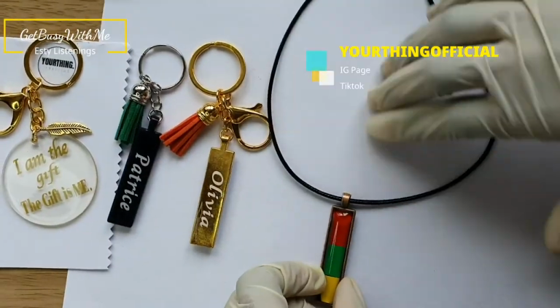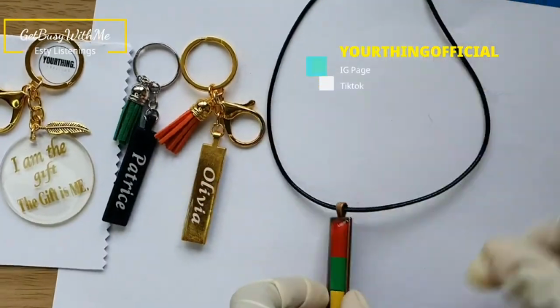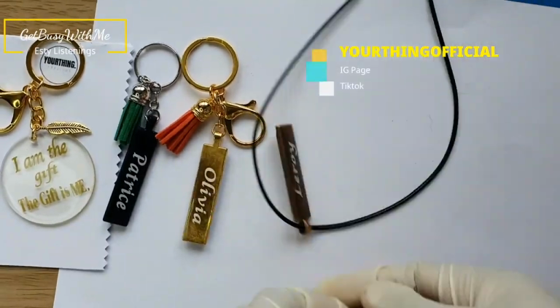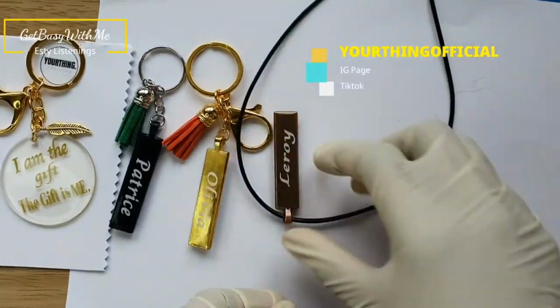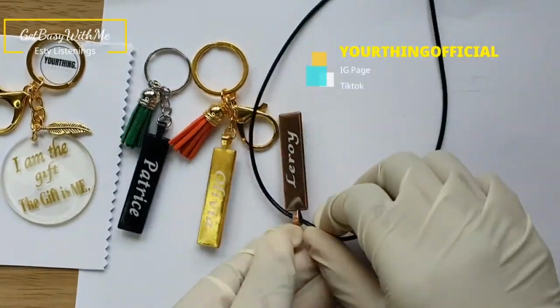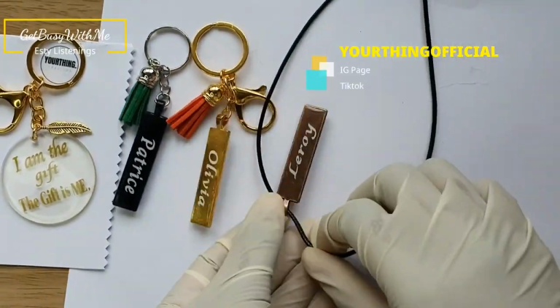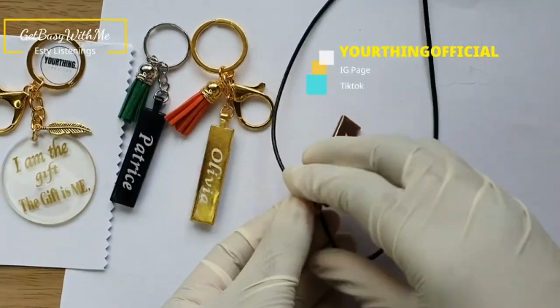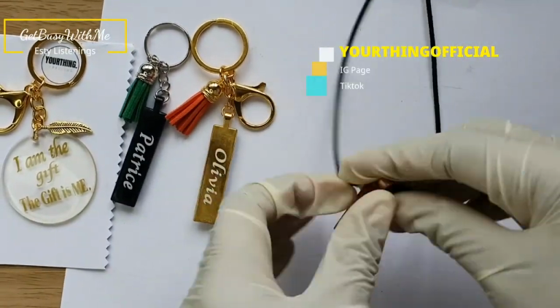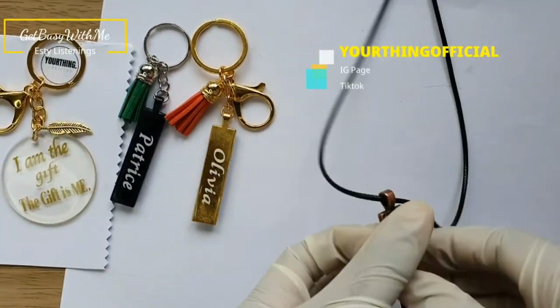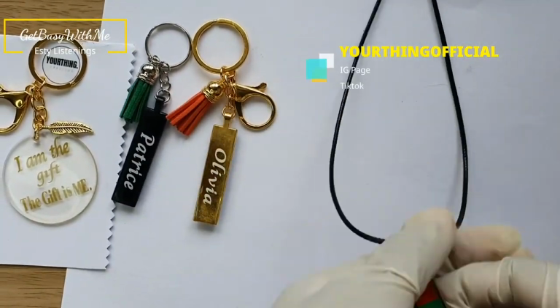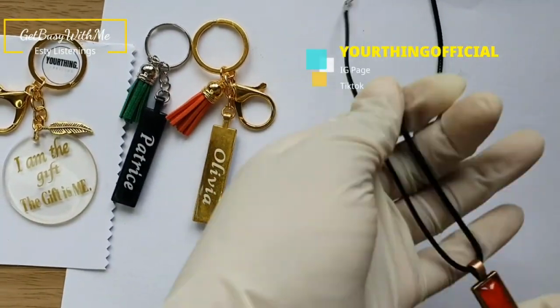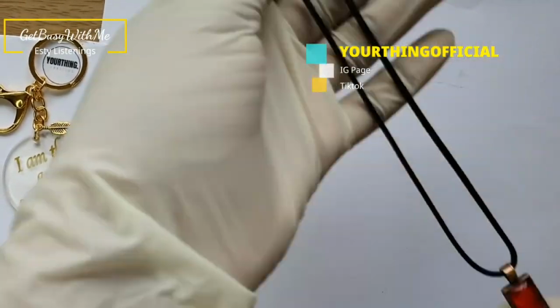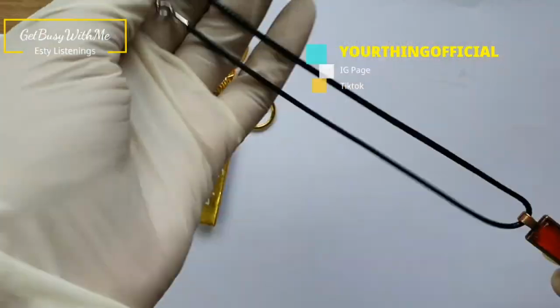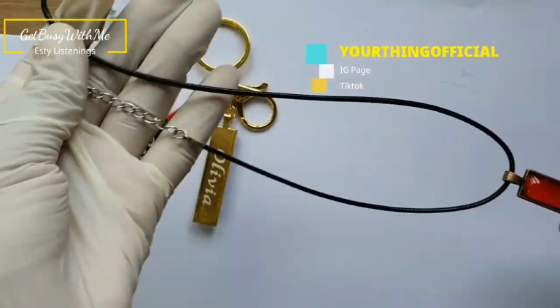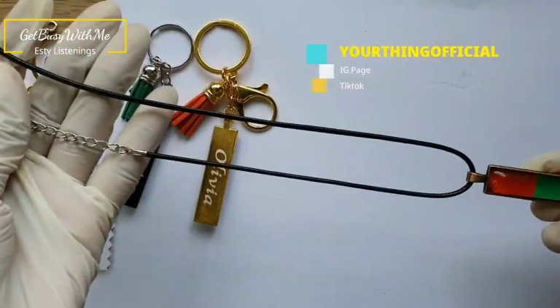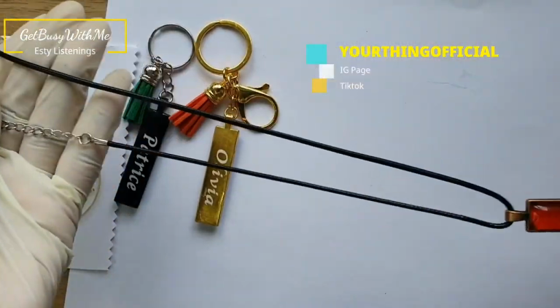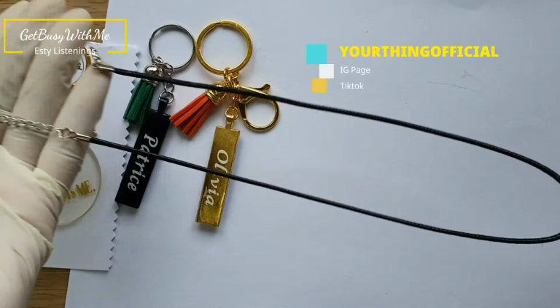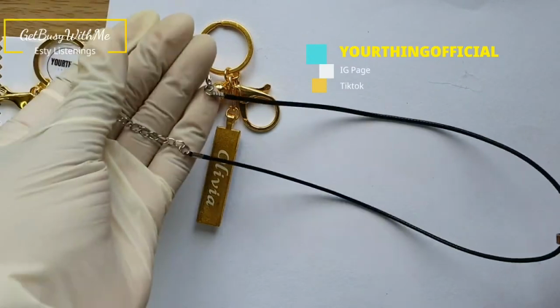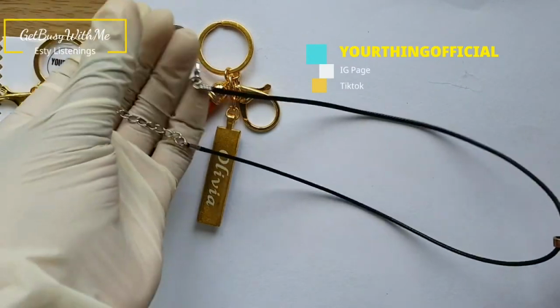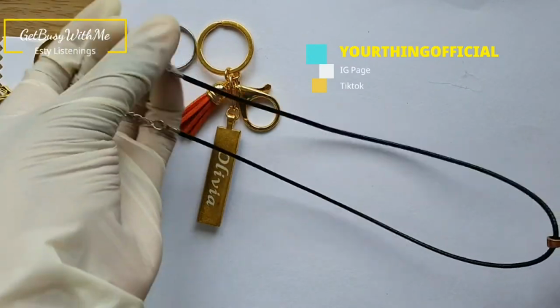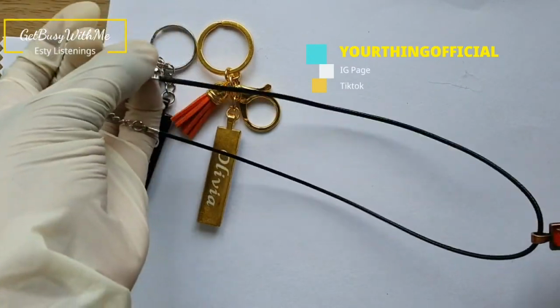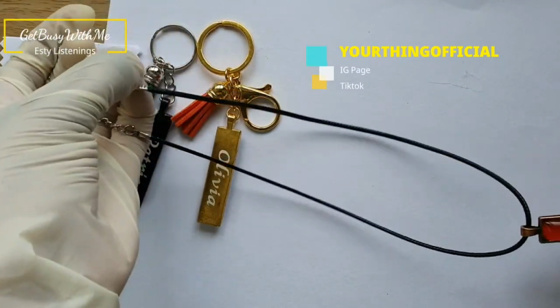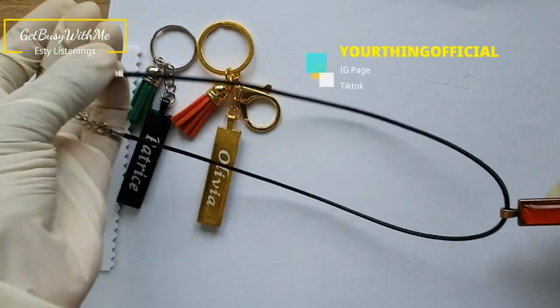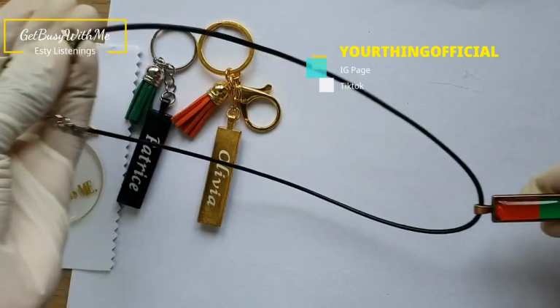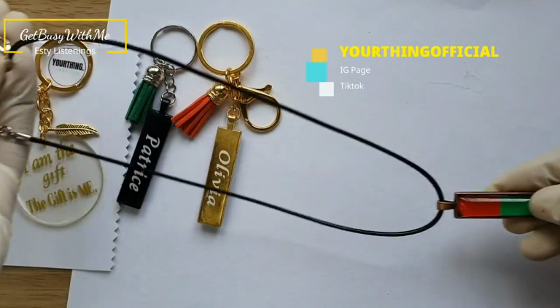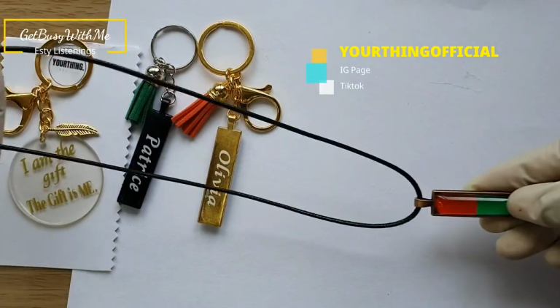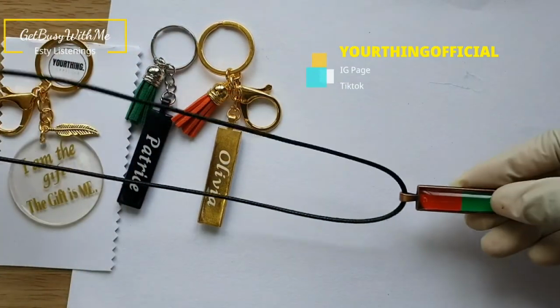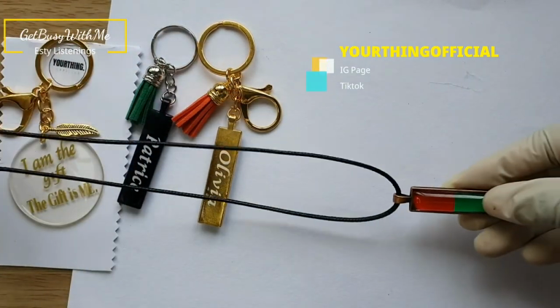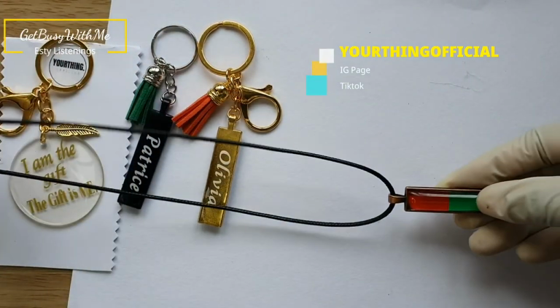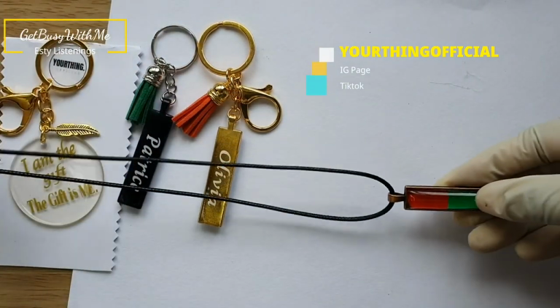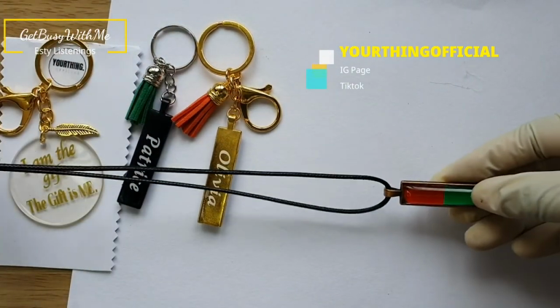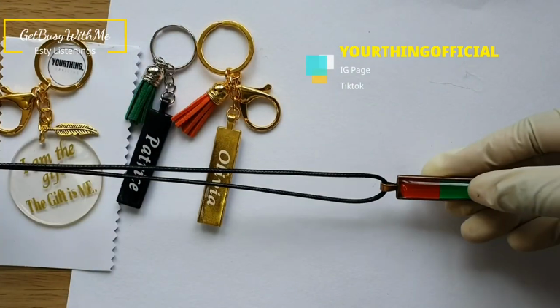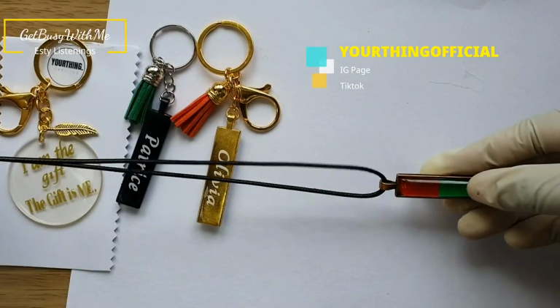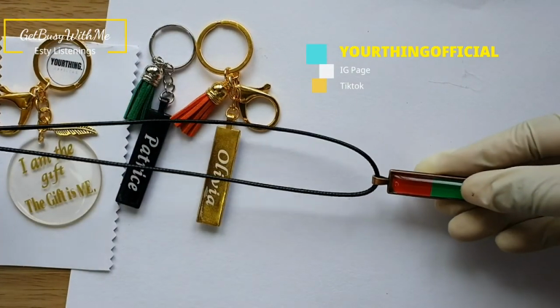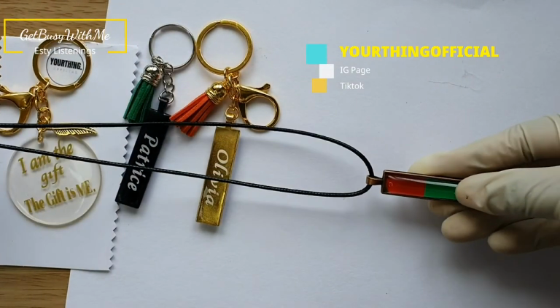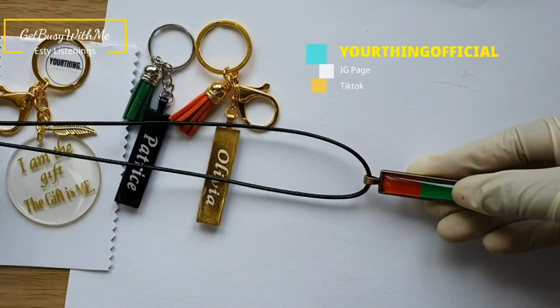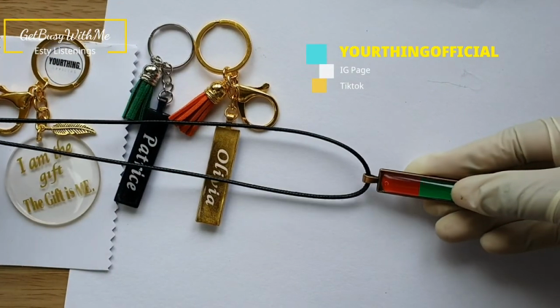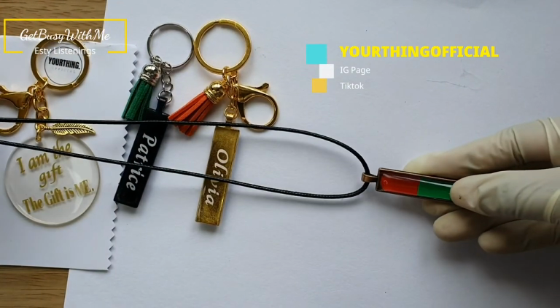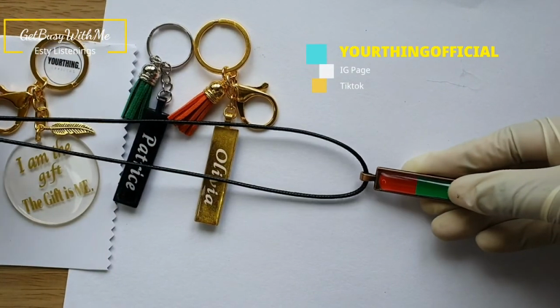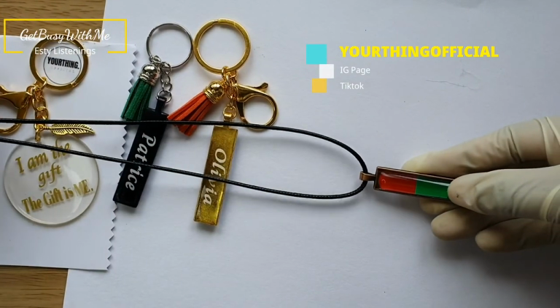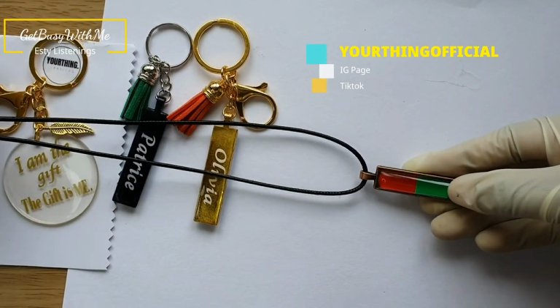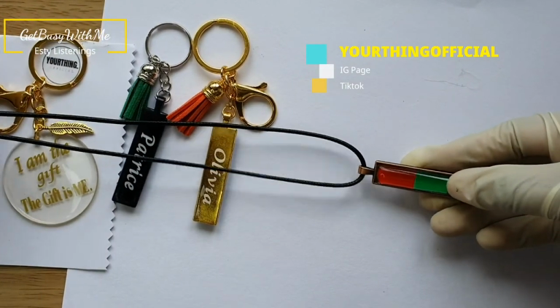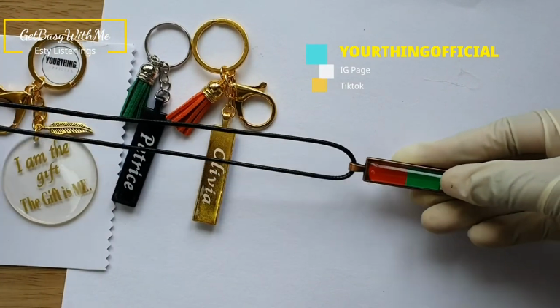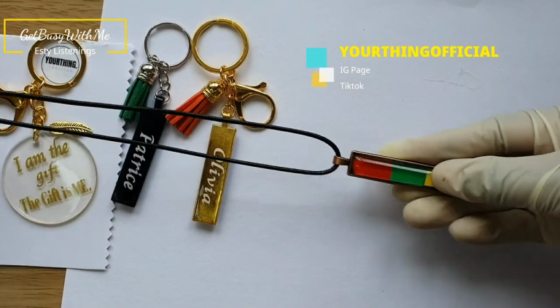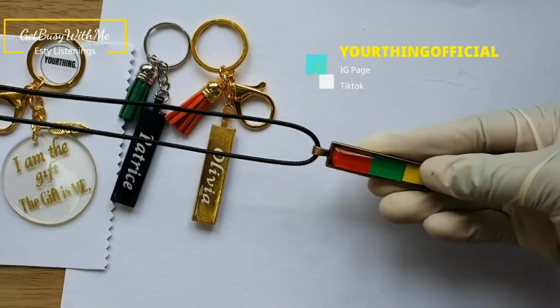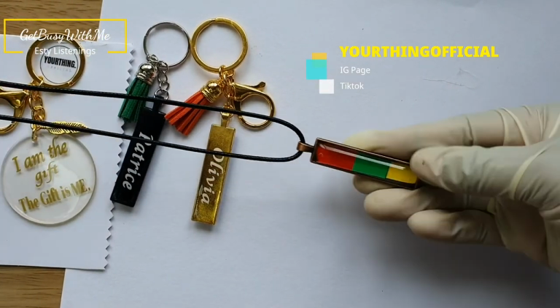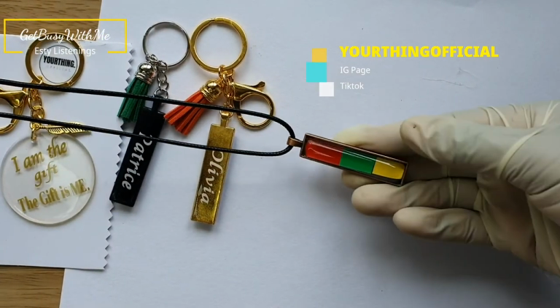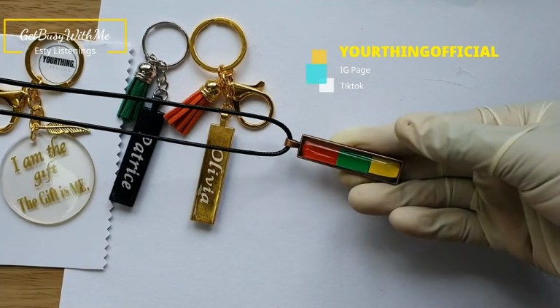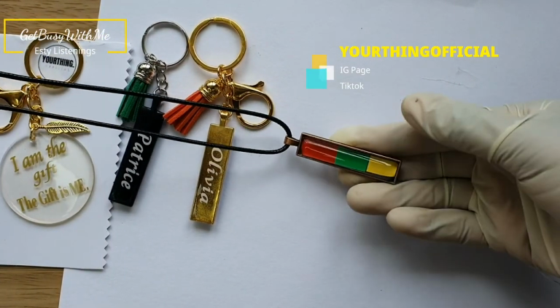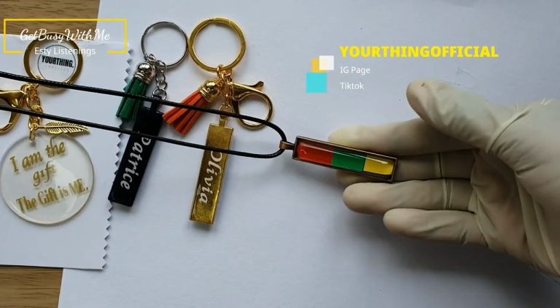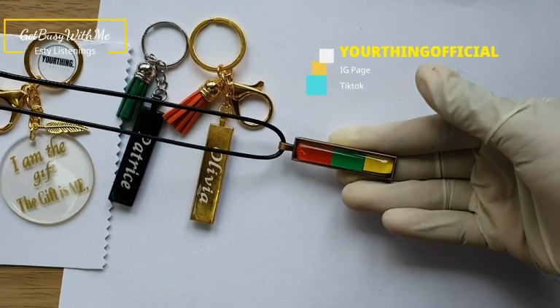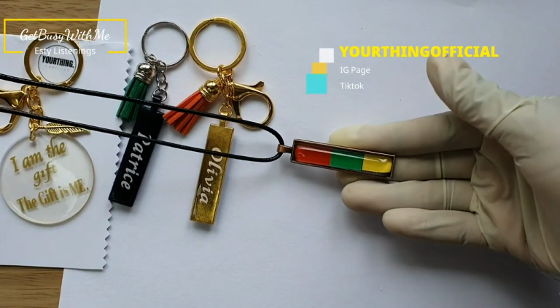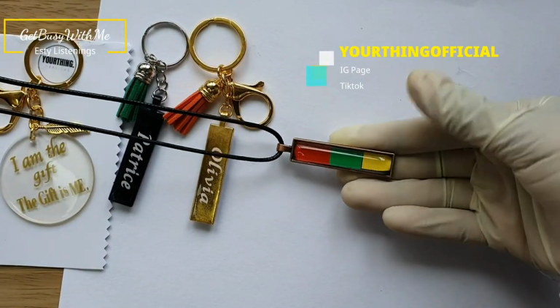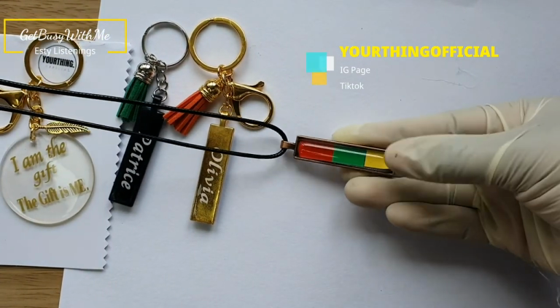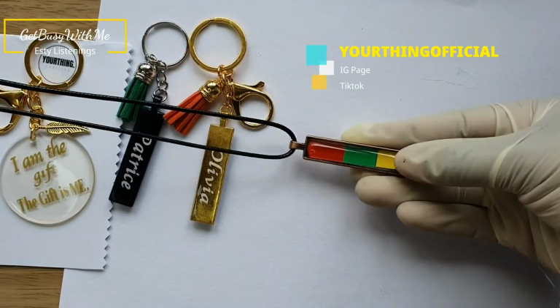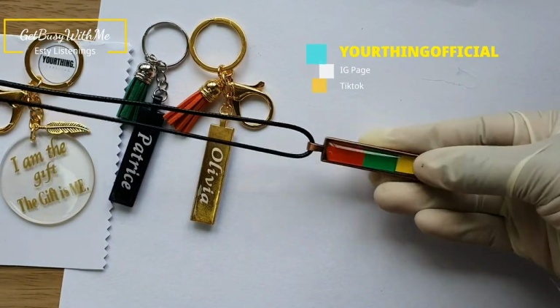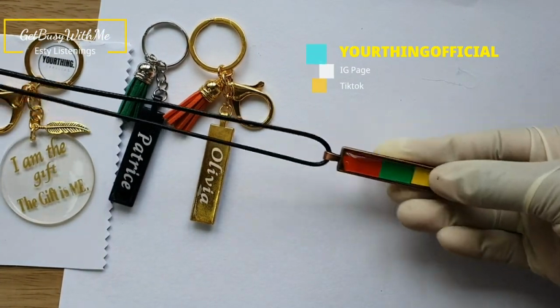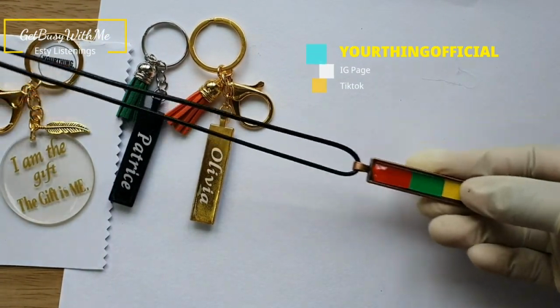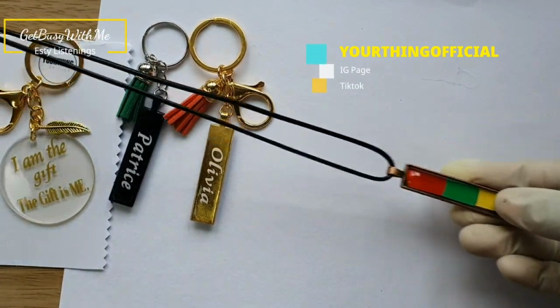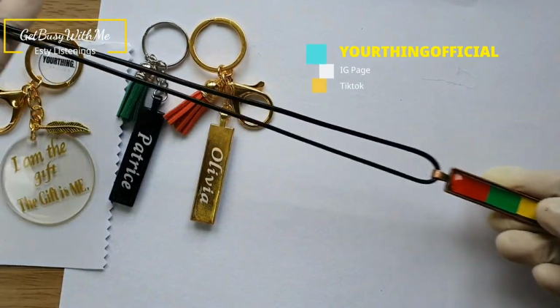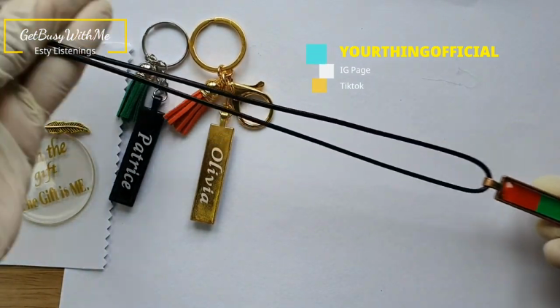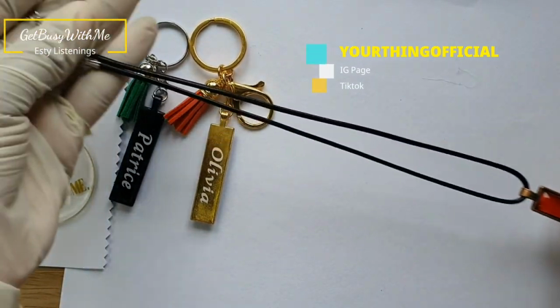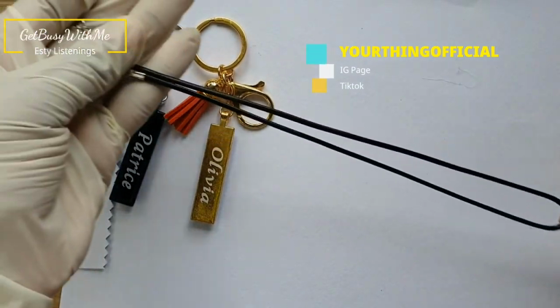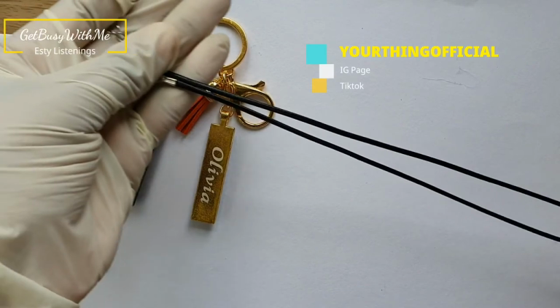This is the necklace I was talking about — you can use these pendant trays as necklaces as well, so it's very versatile.